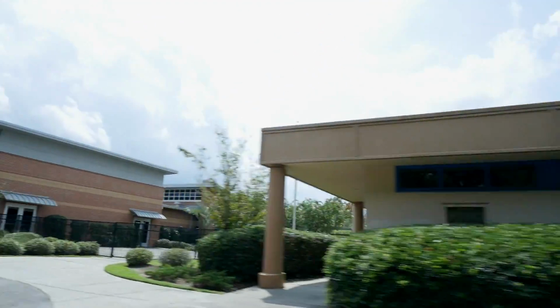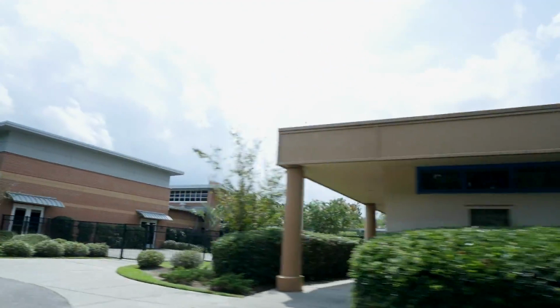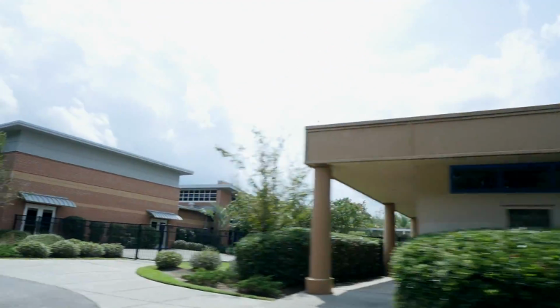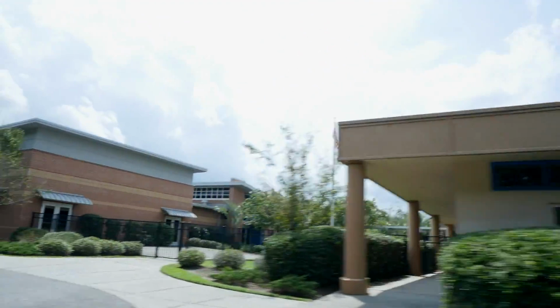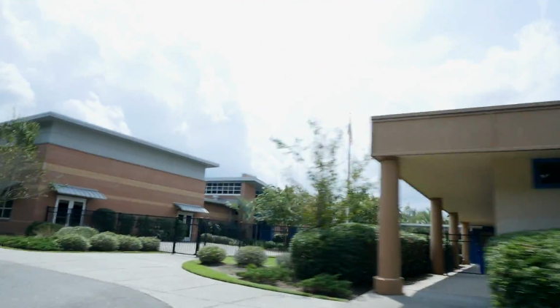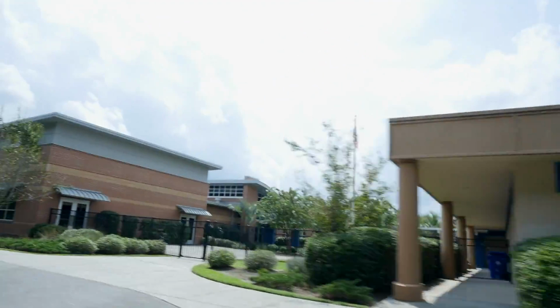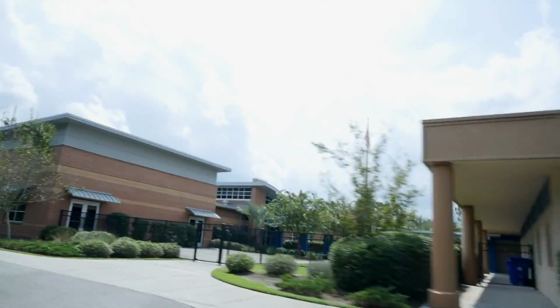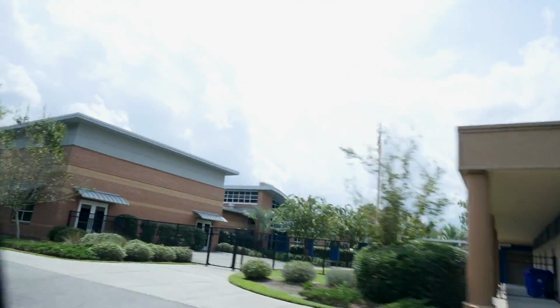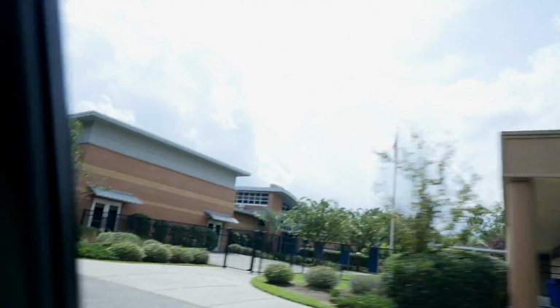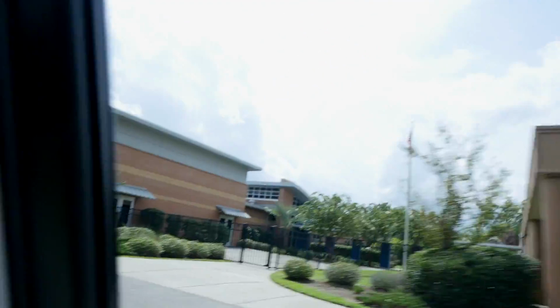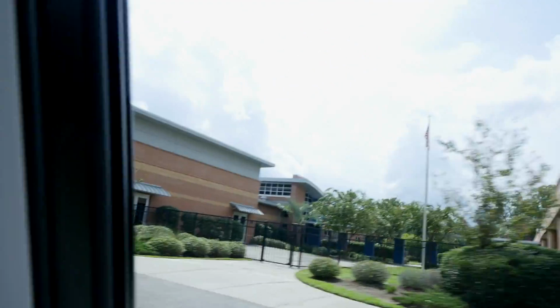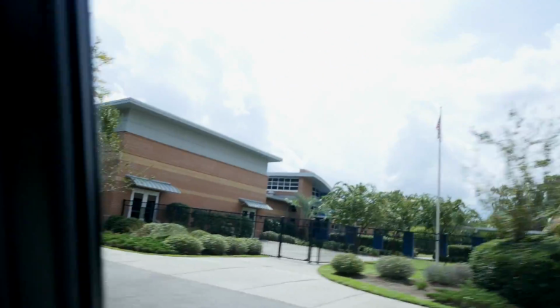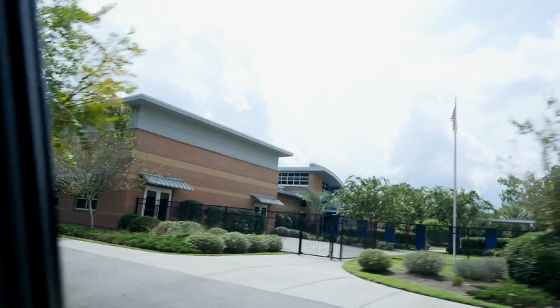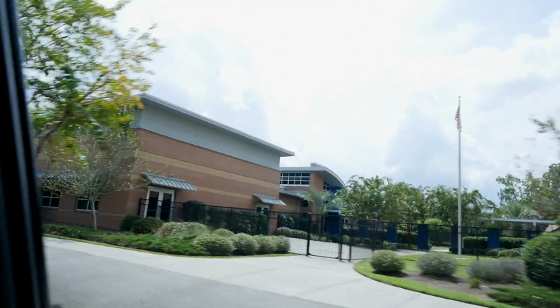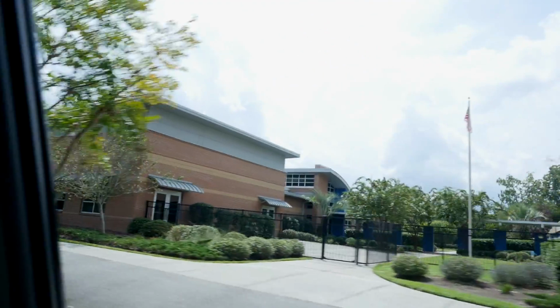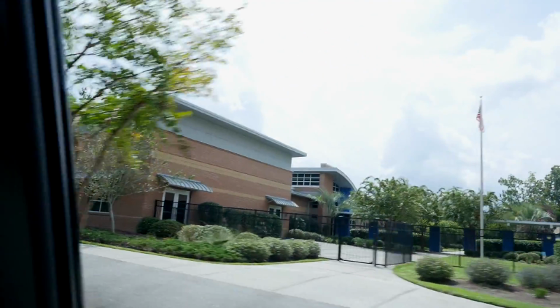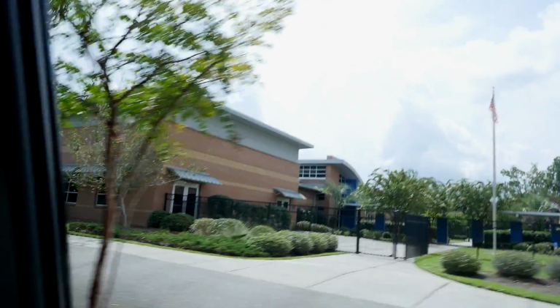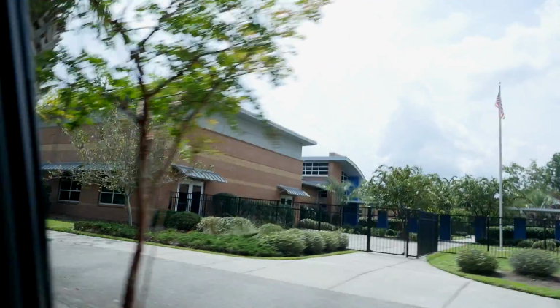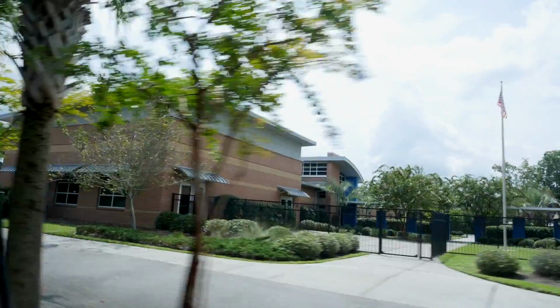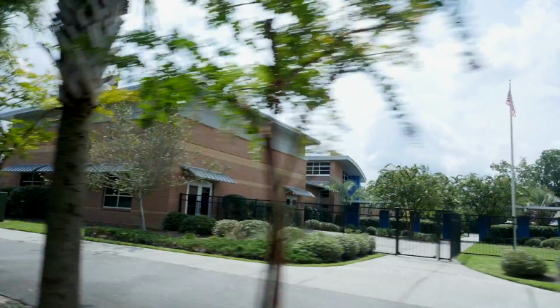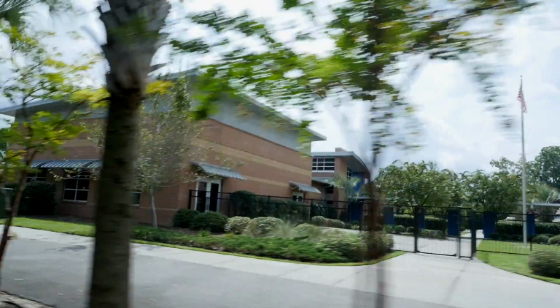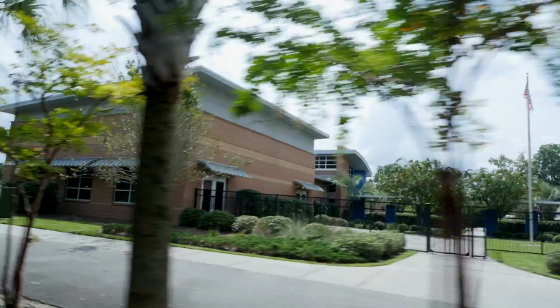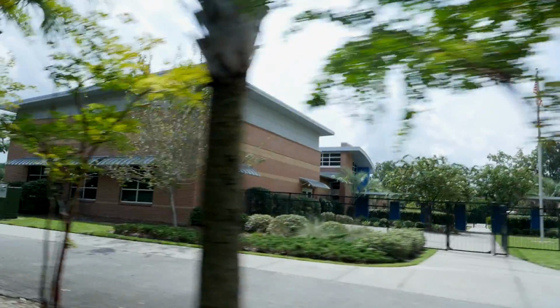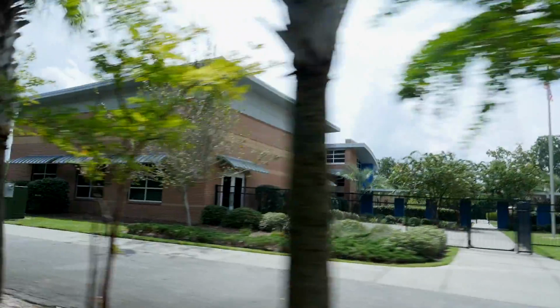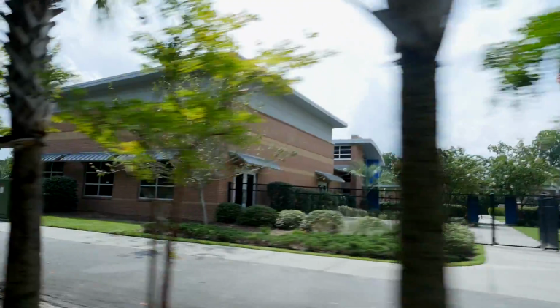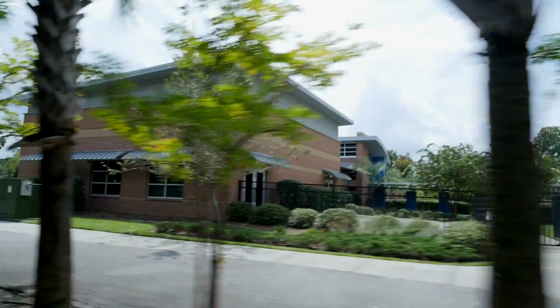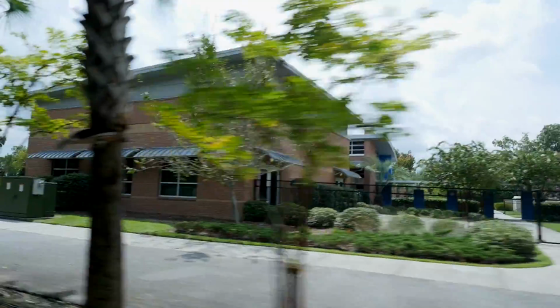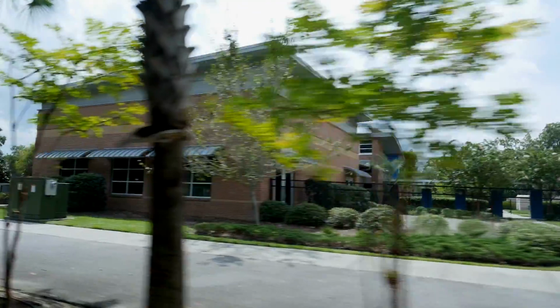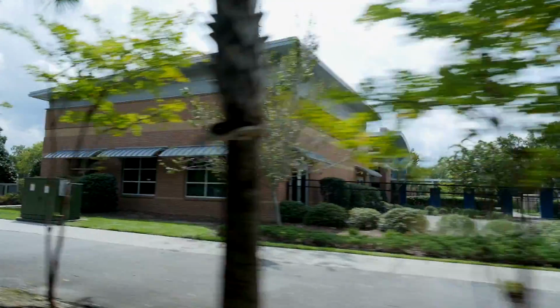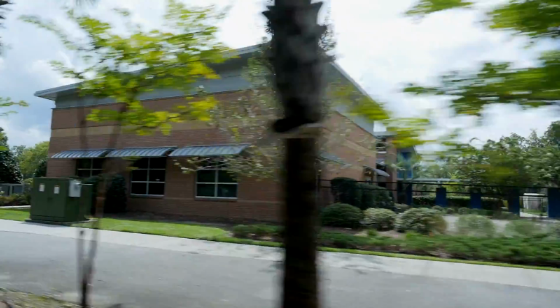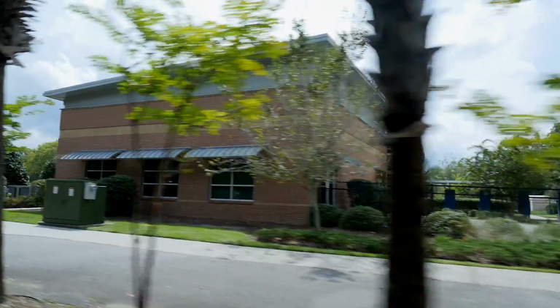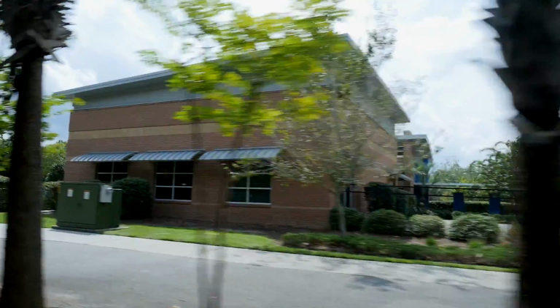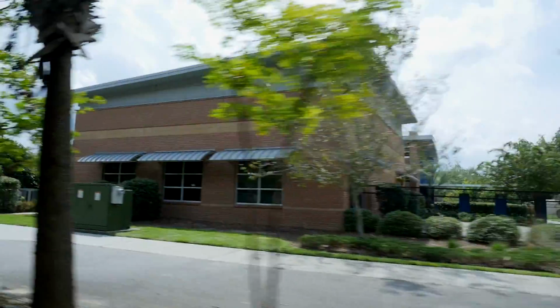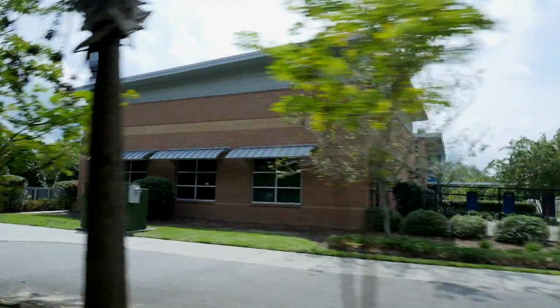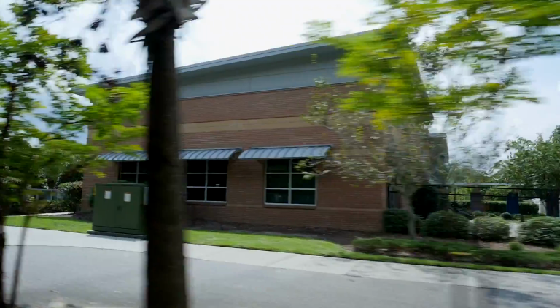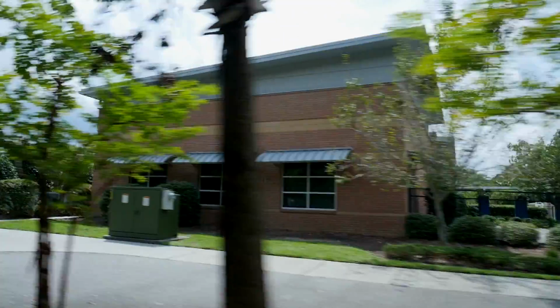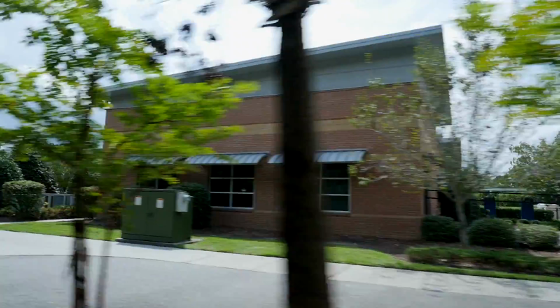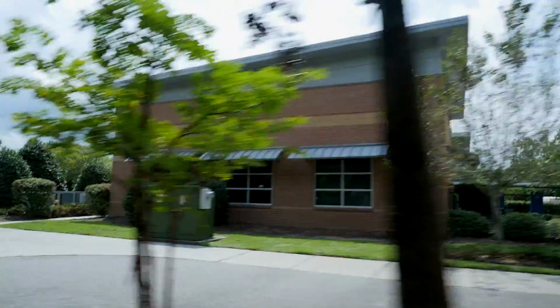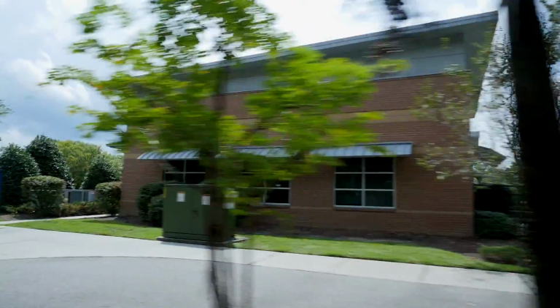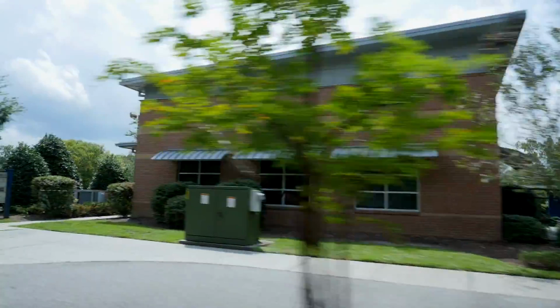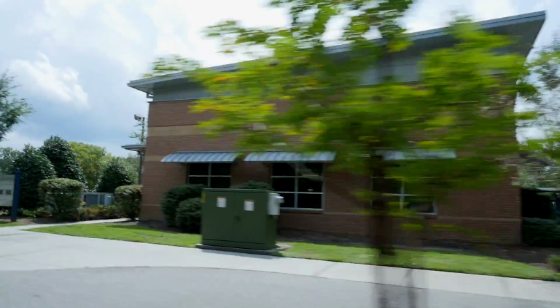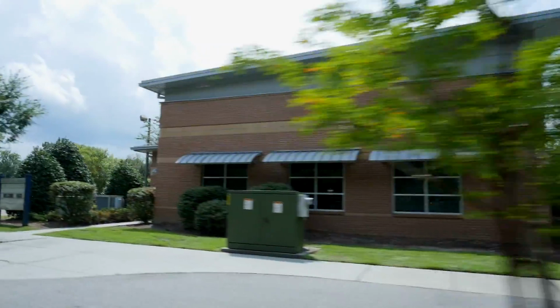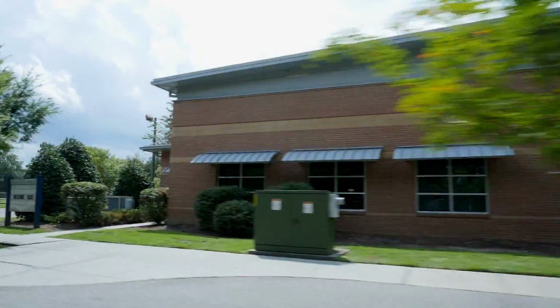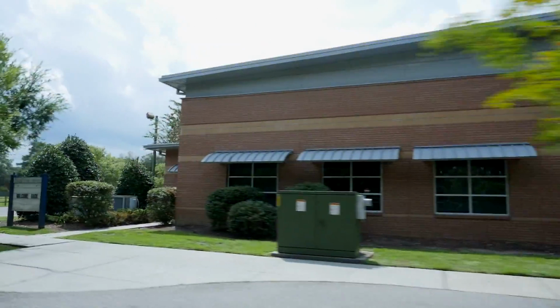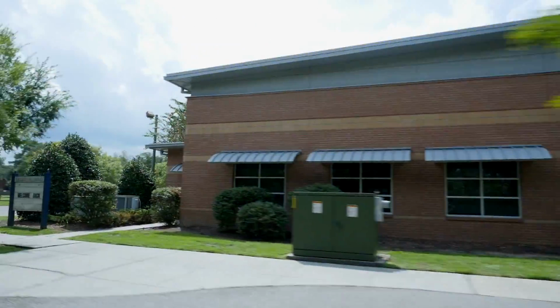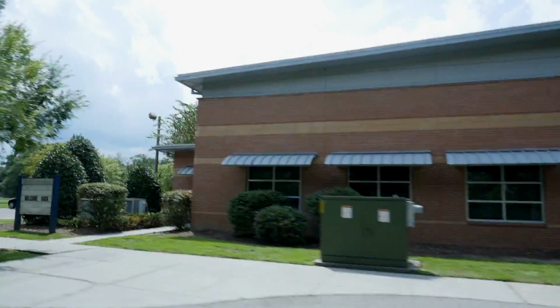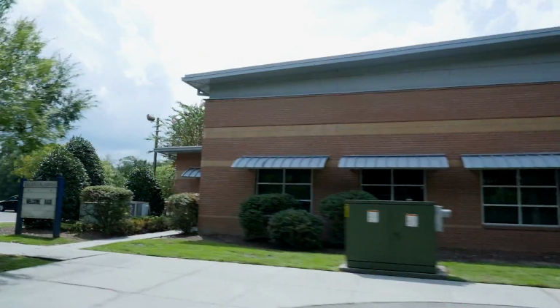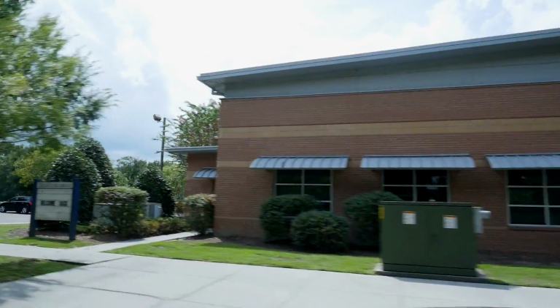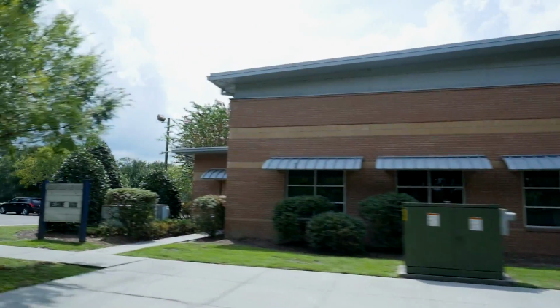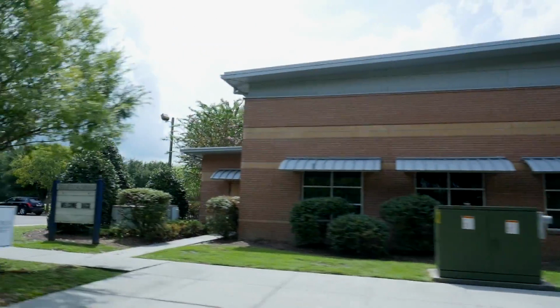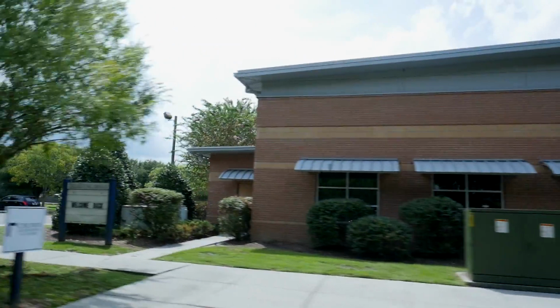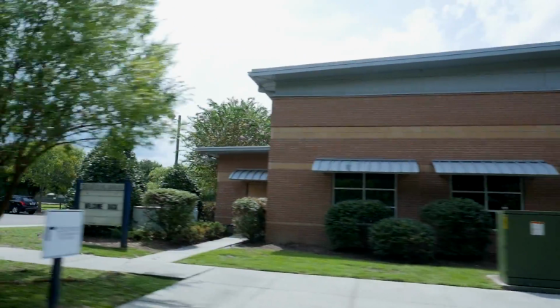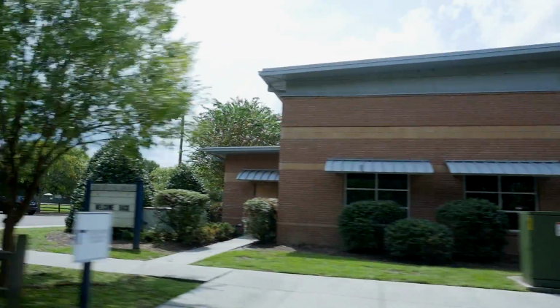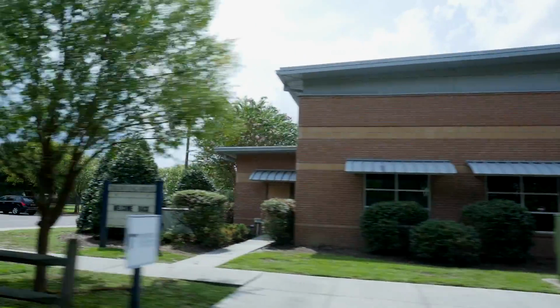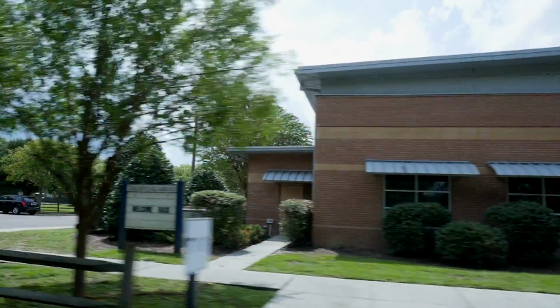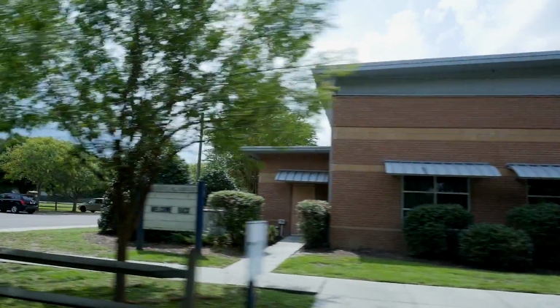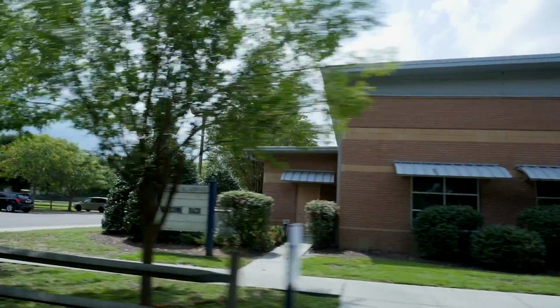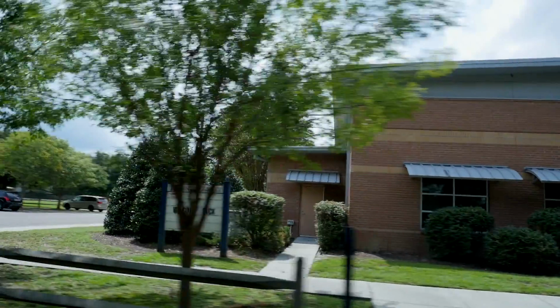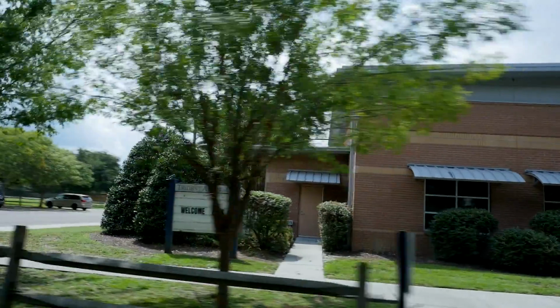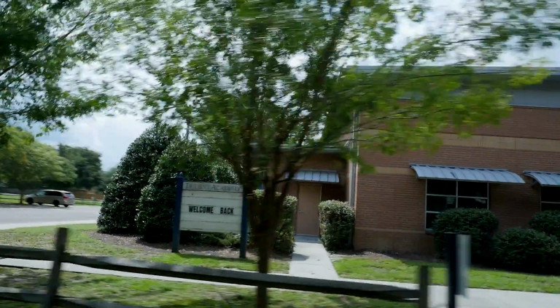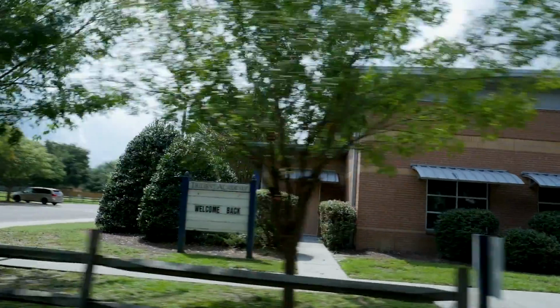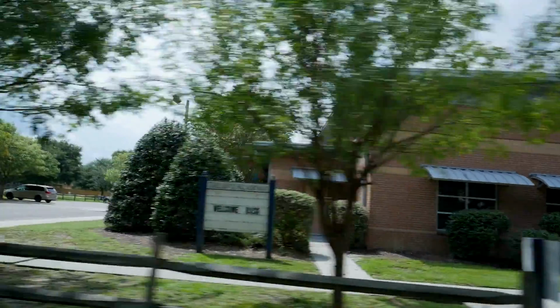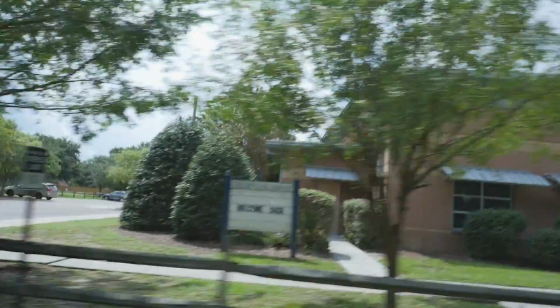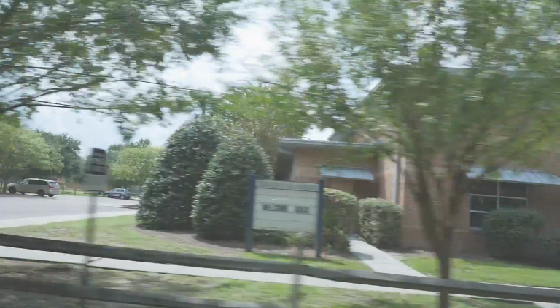Candlewood, which is the neighborhood that ties into this, is close to everything. And they've got a lot of recreational space back here as well.